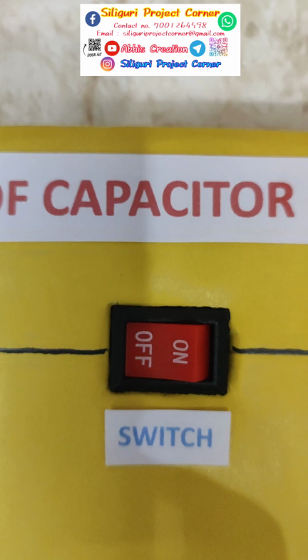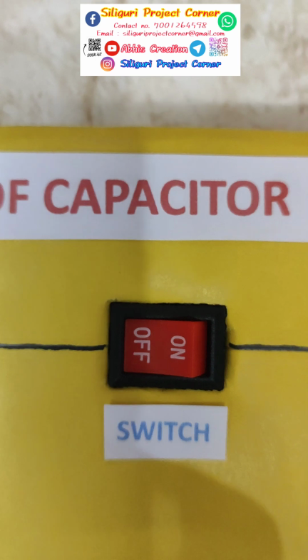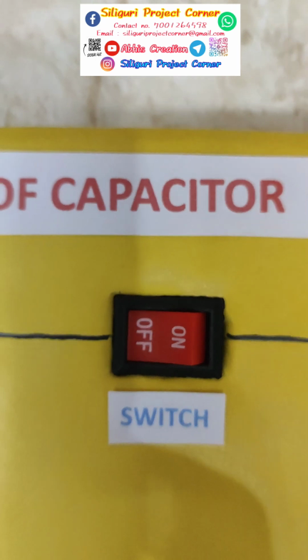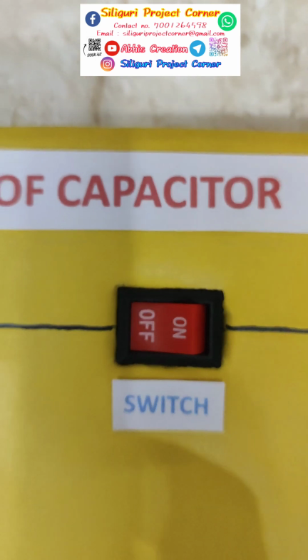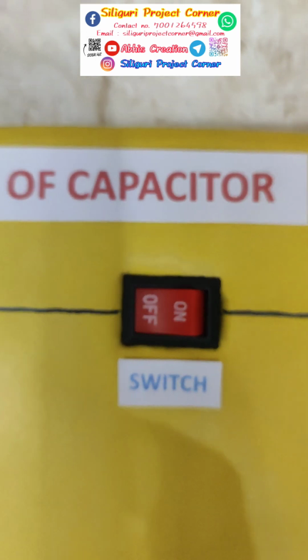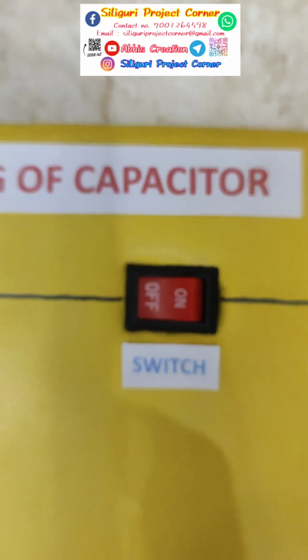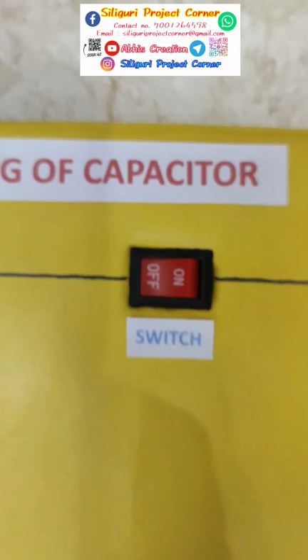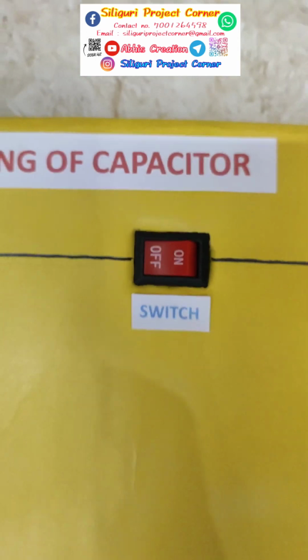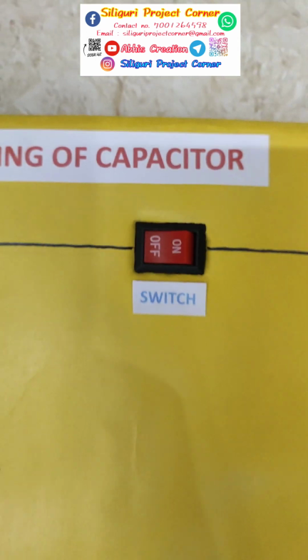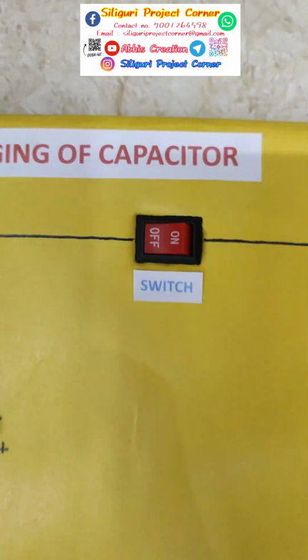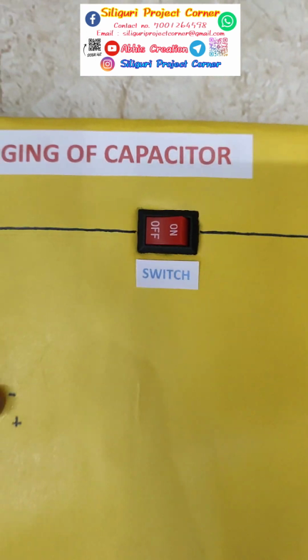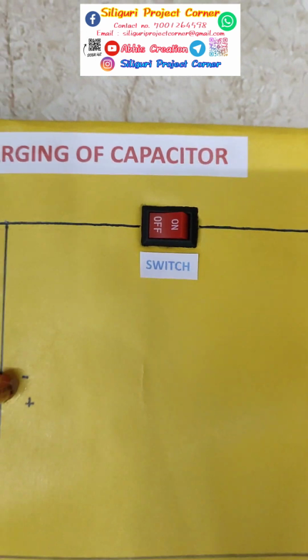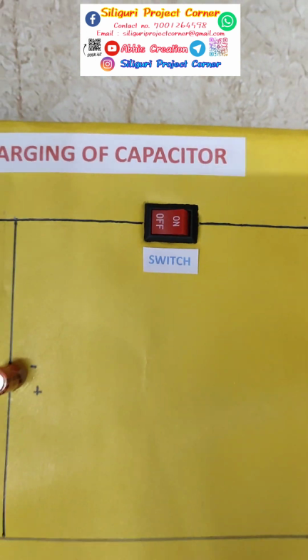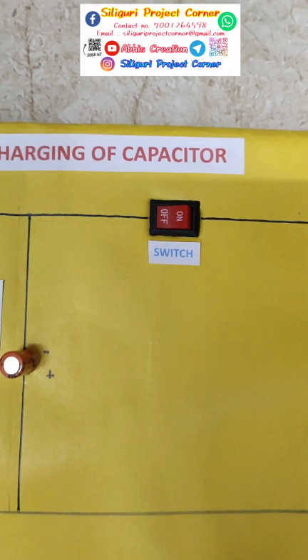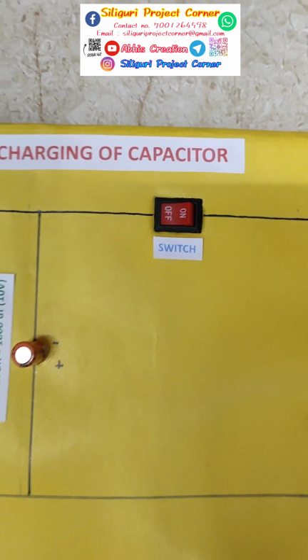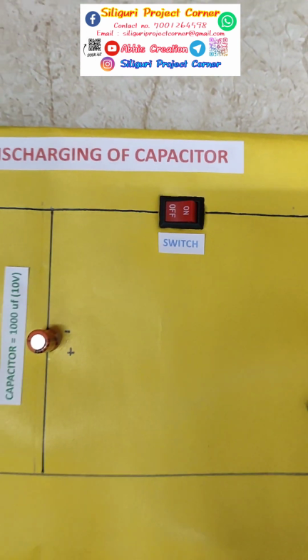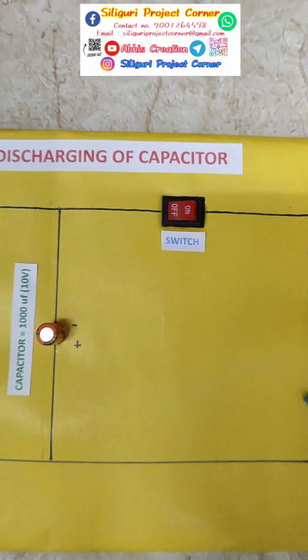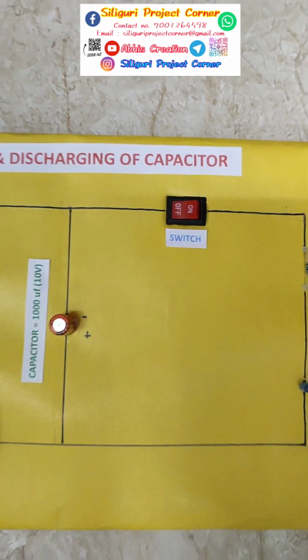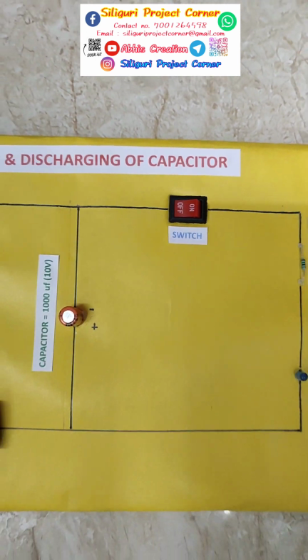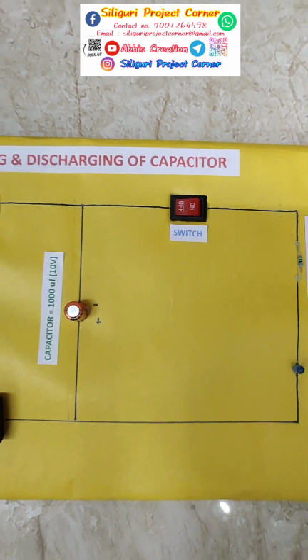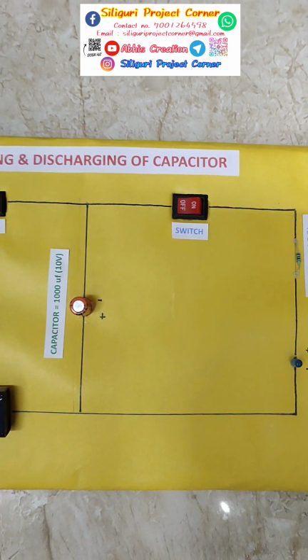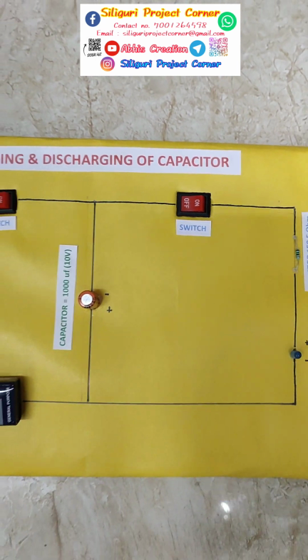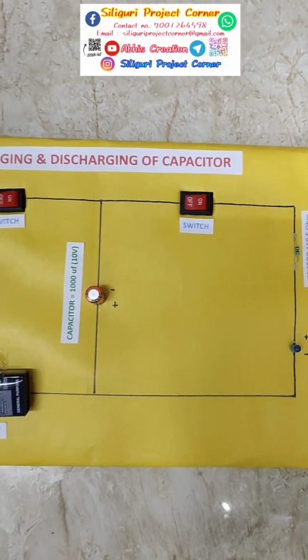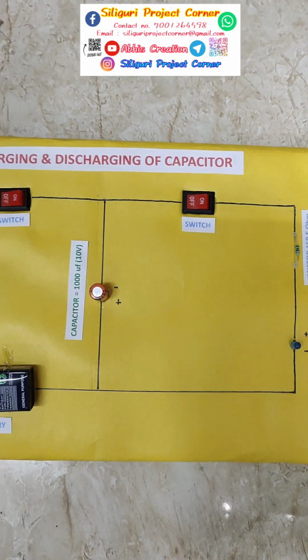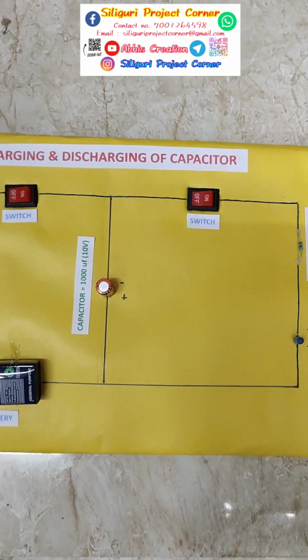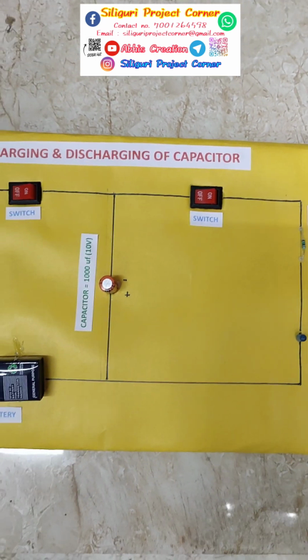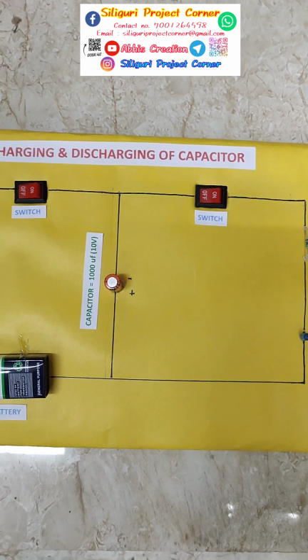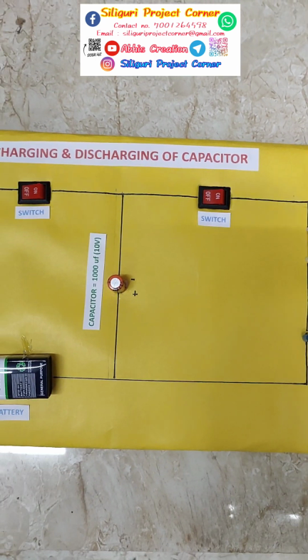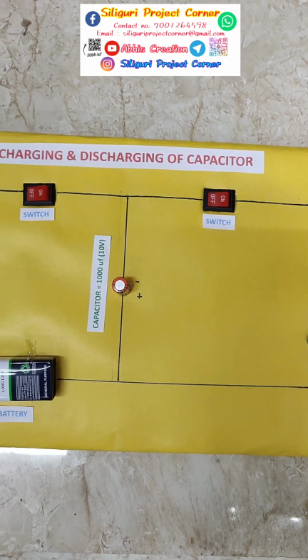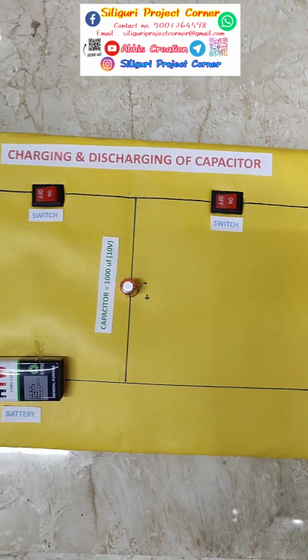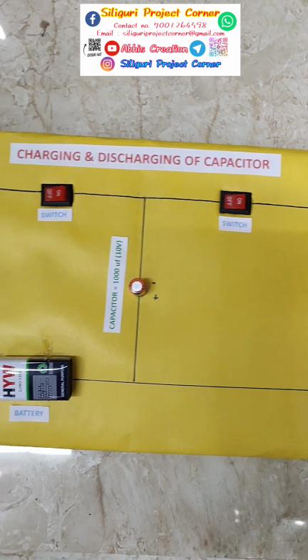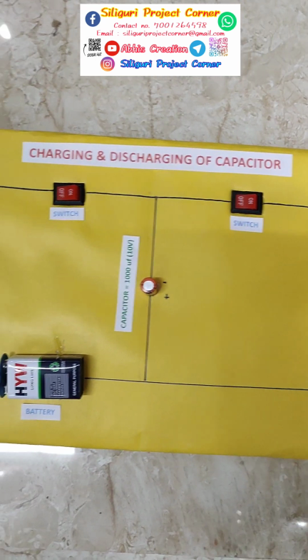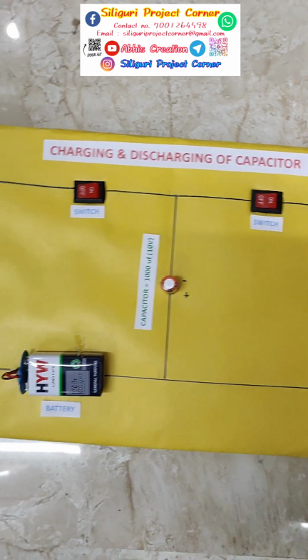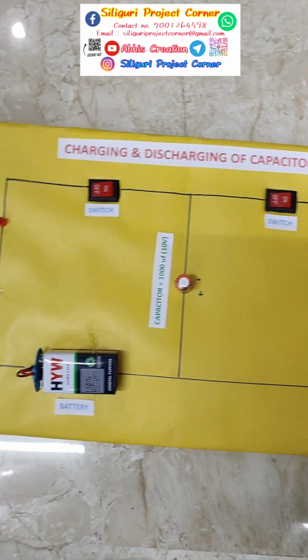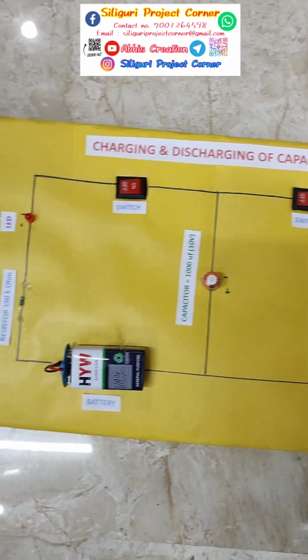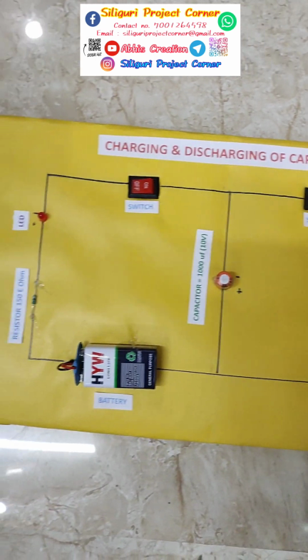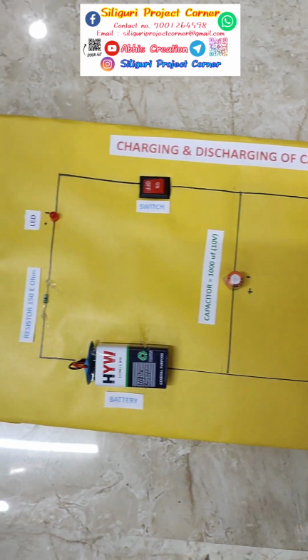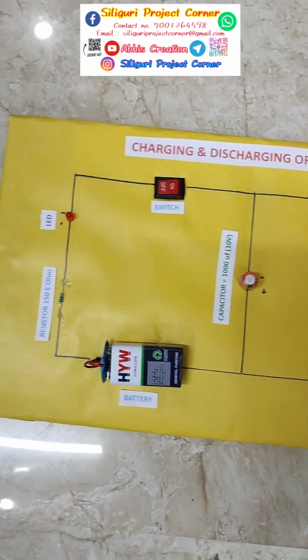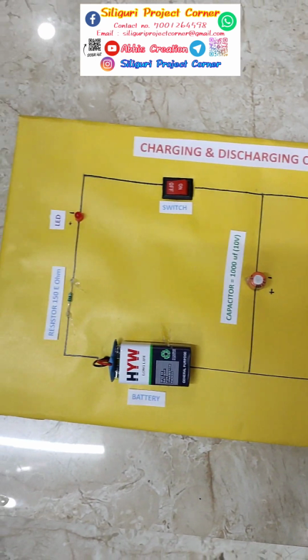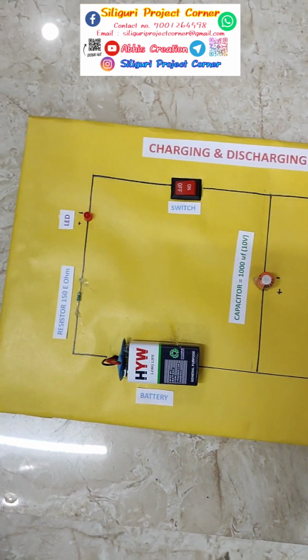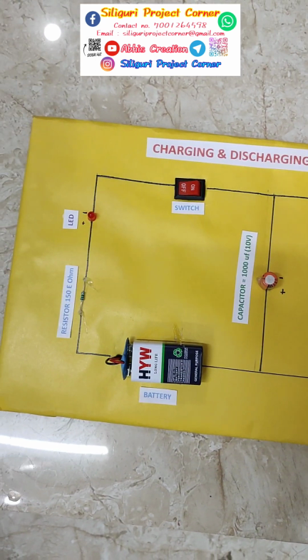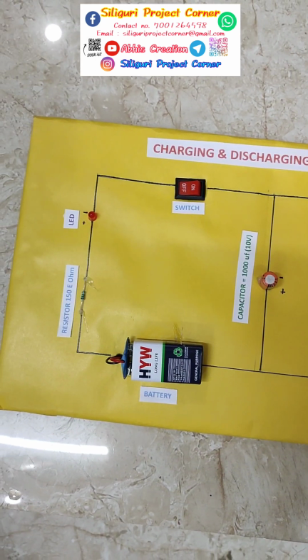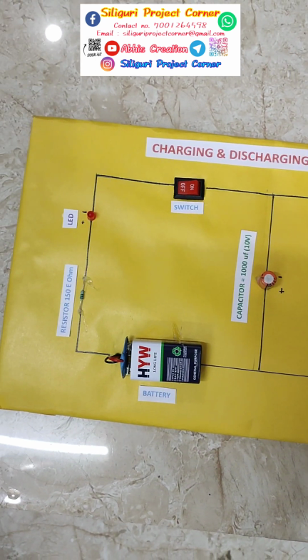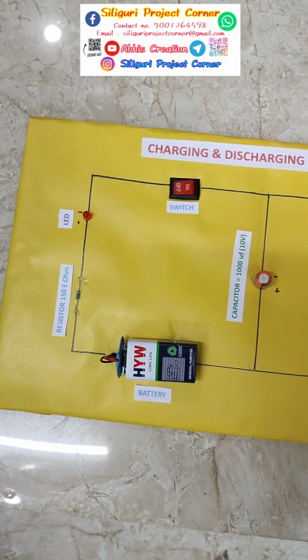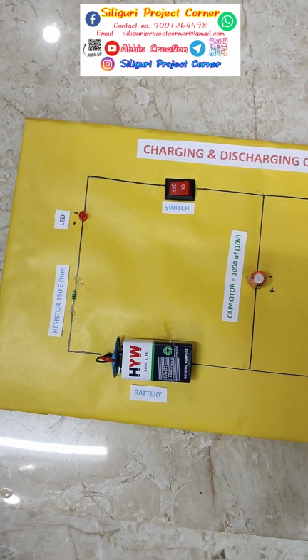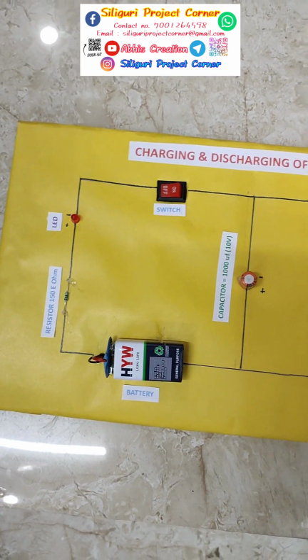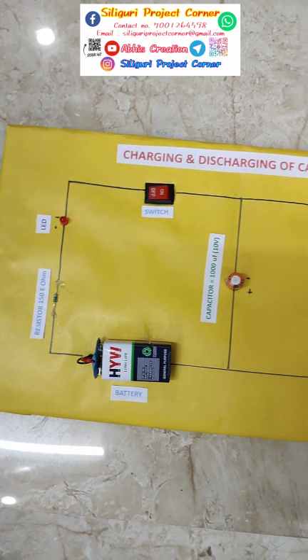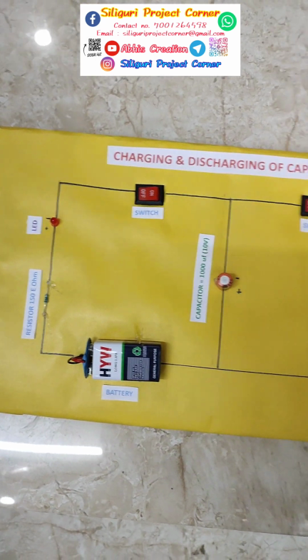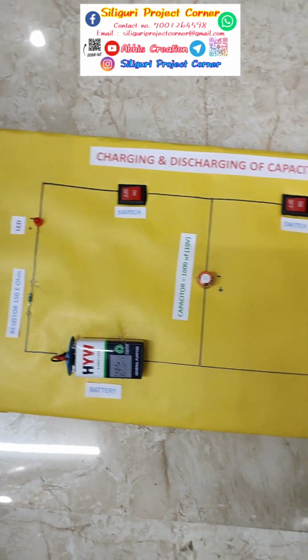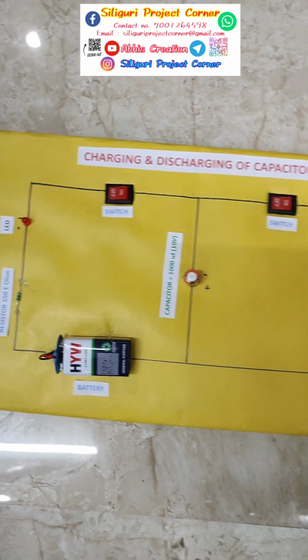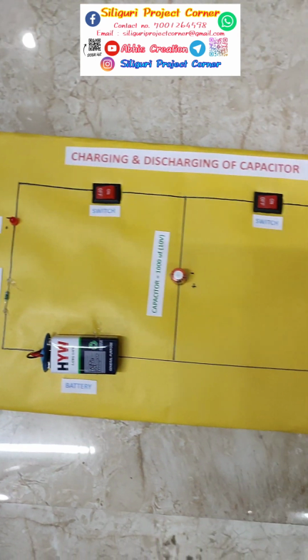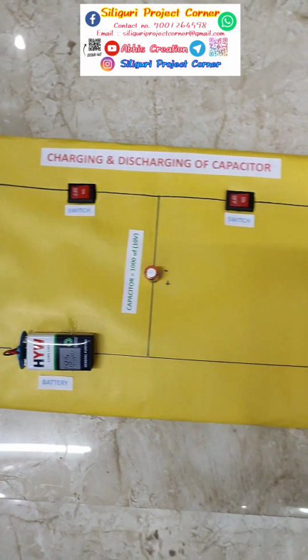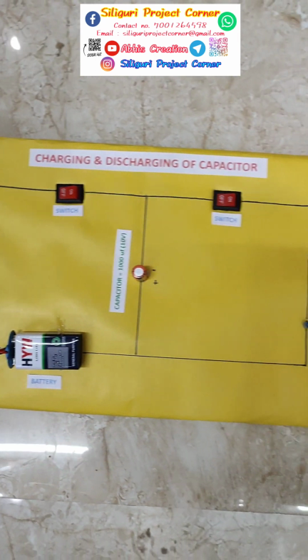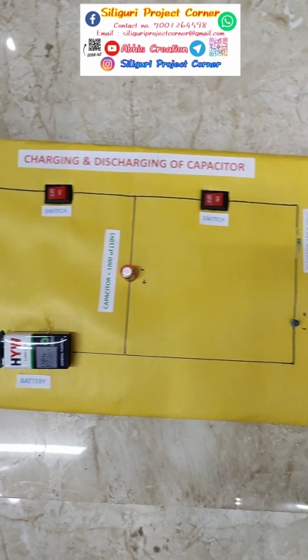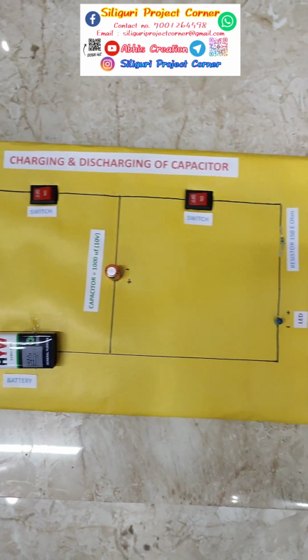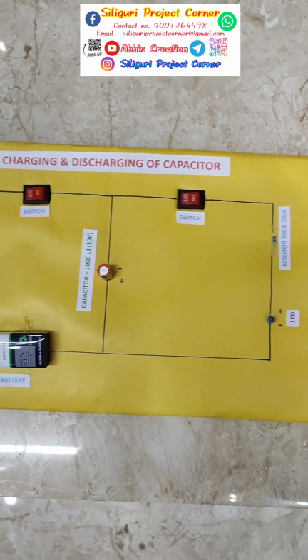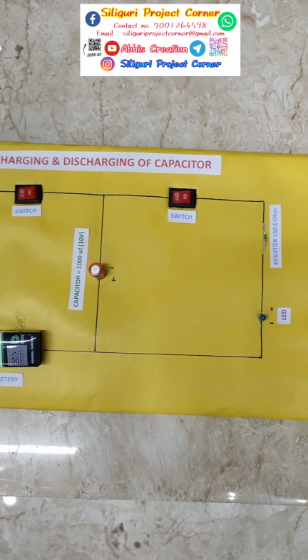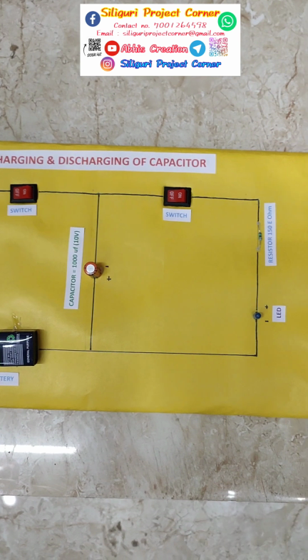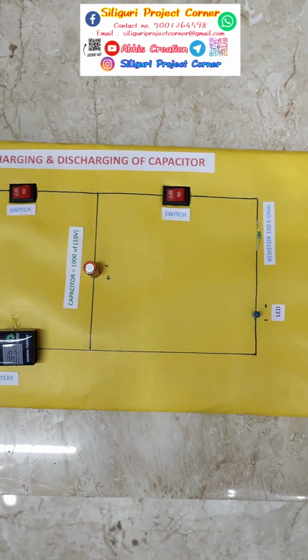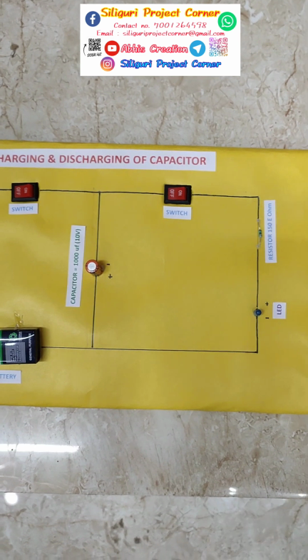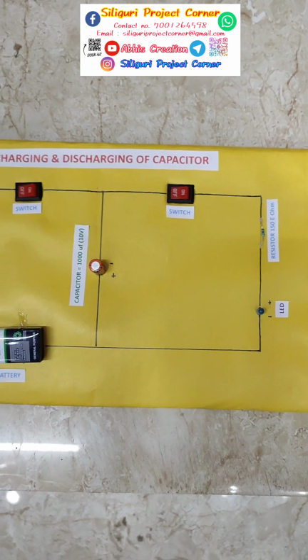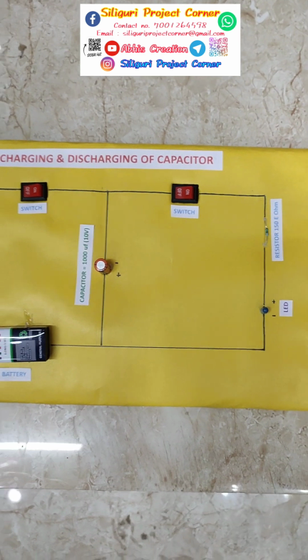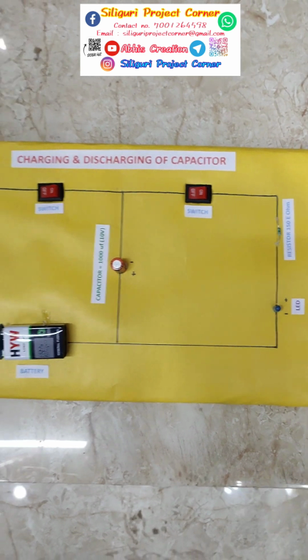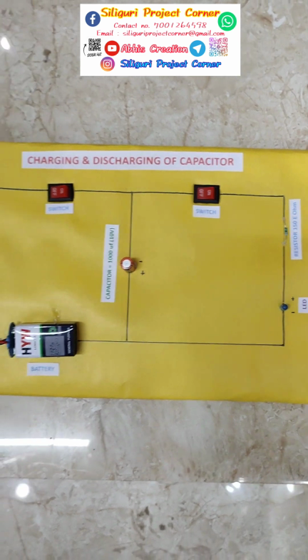Hi, it is Abhijit and welcome to Abhiscration and Shiliguri project. Today's project is charging and discharging a capacitor.